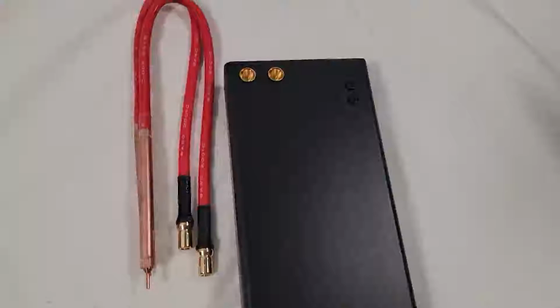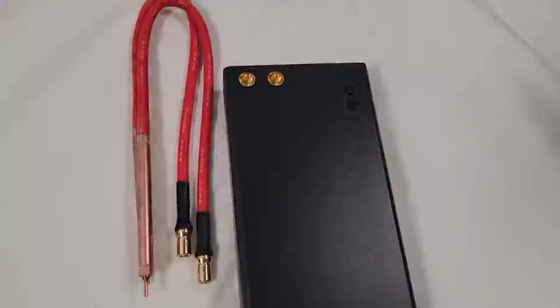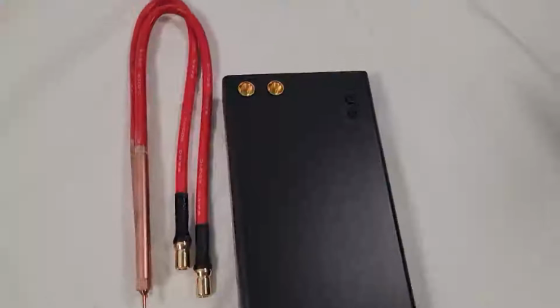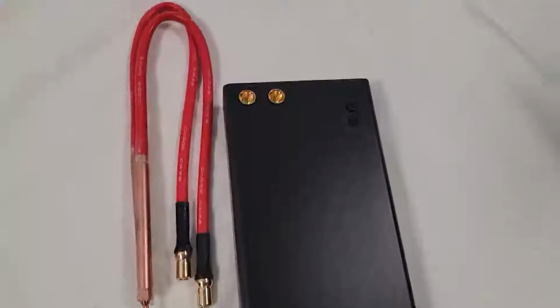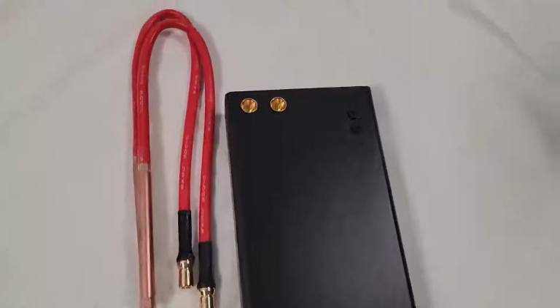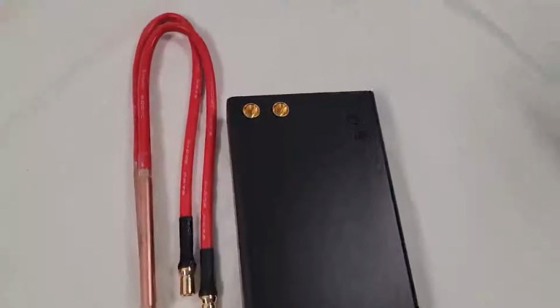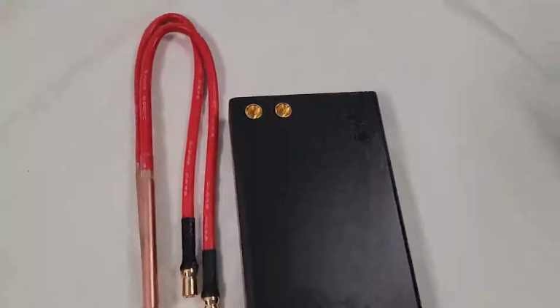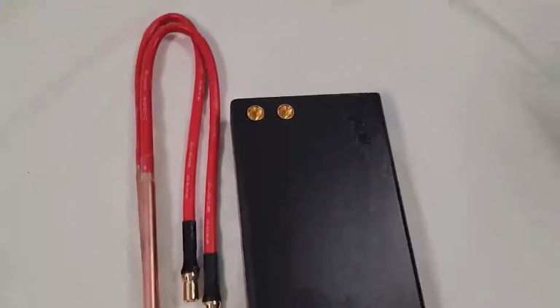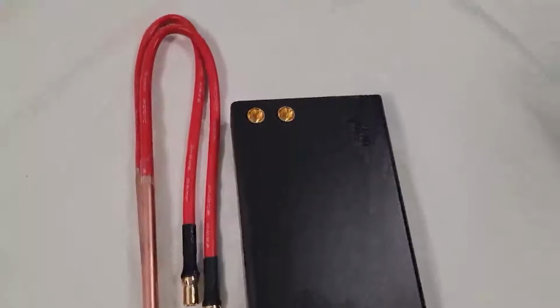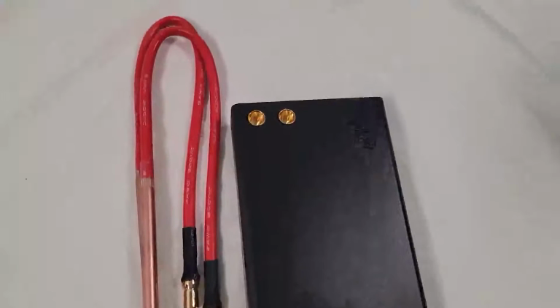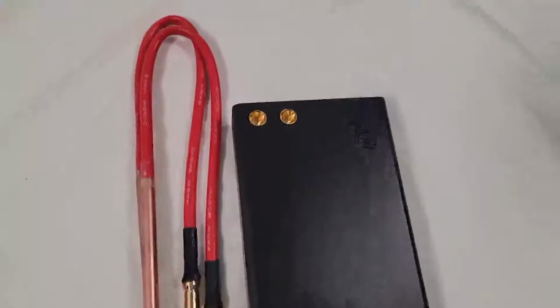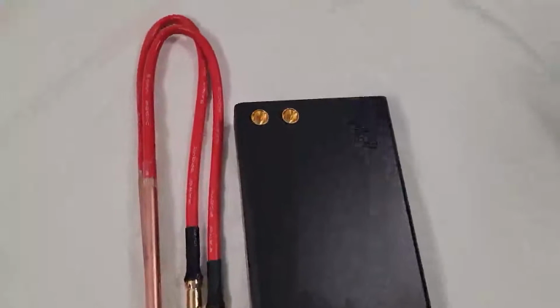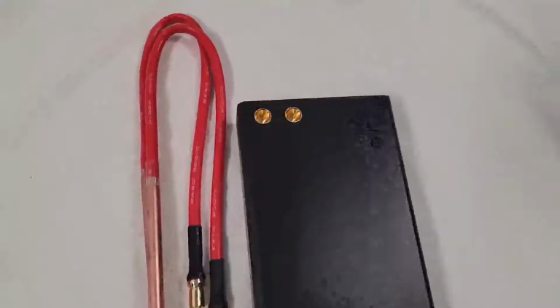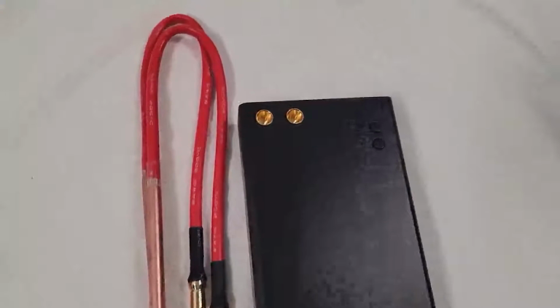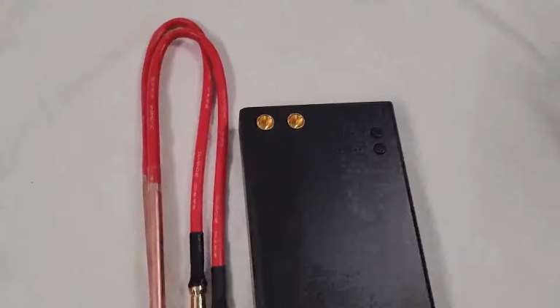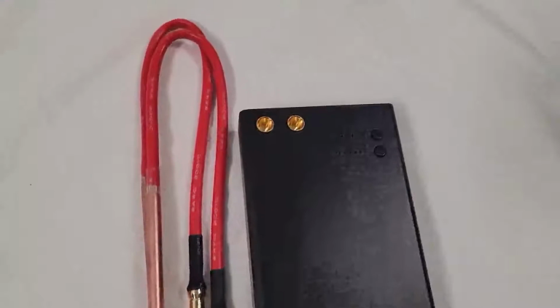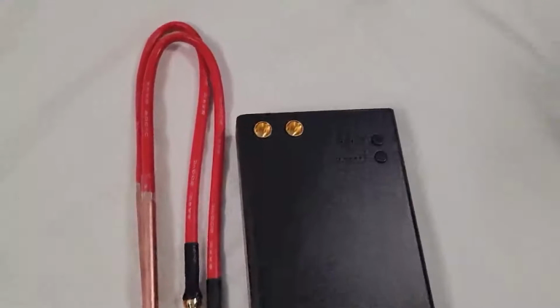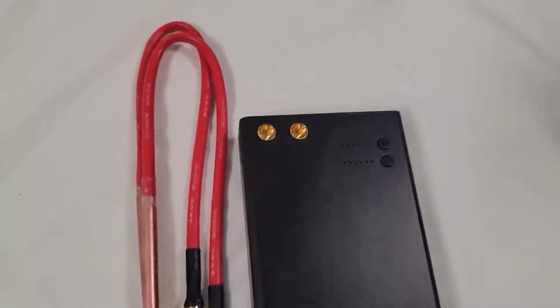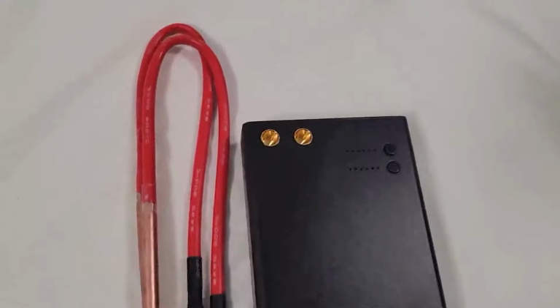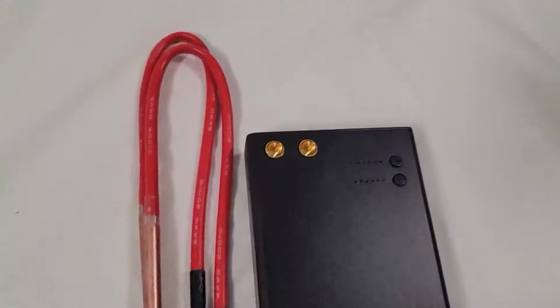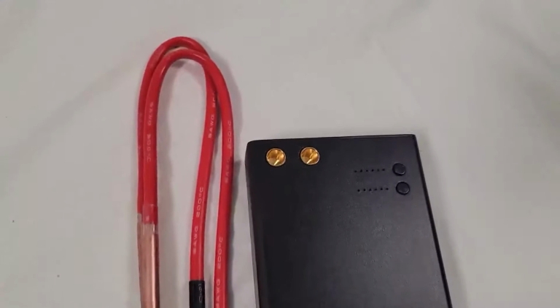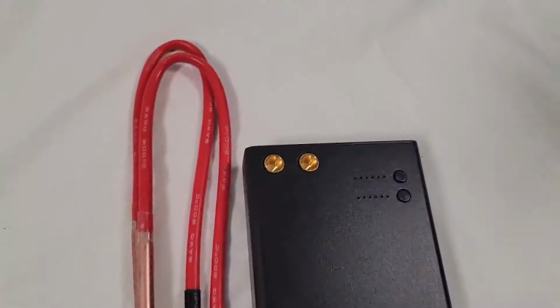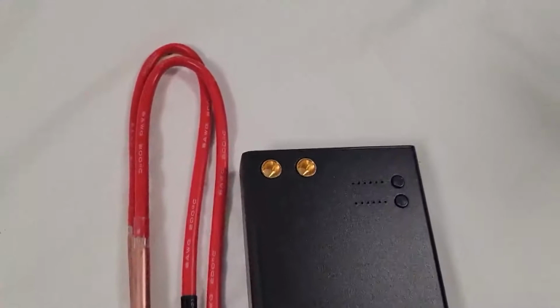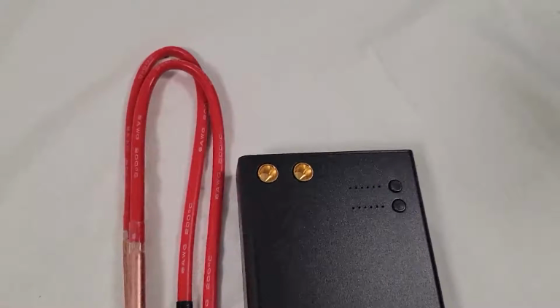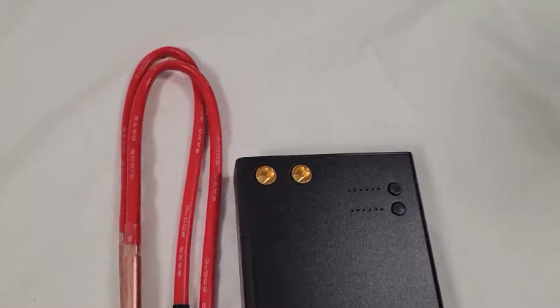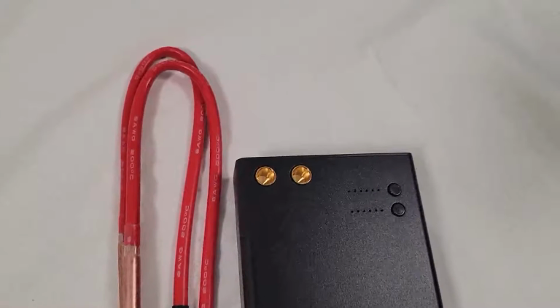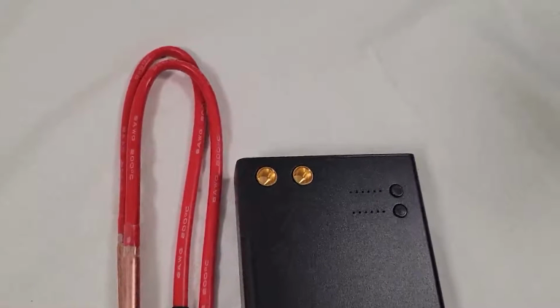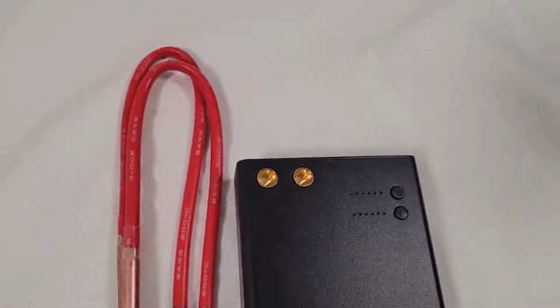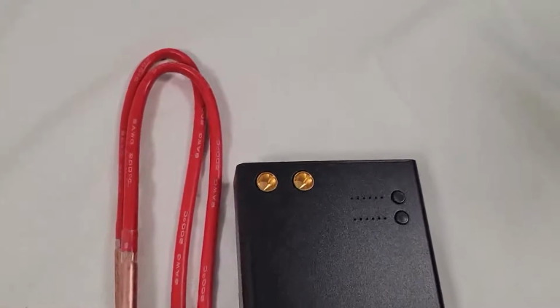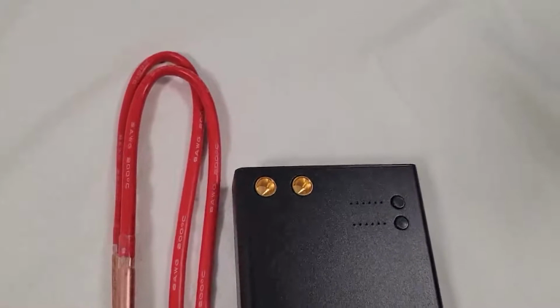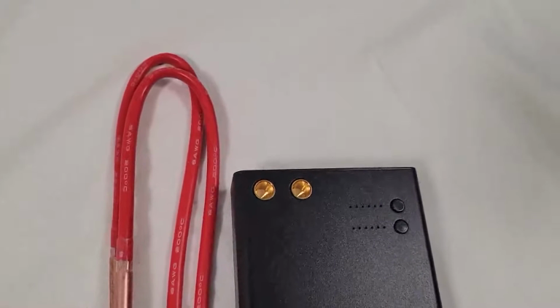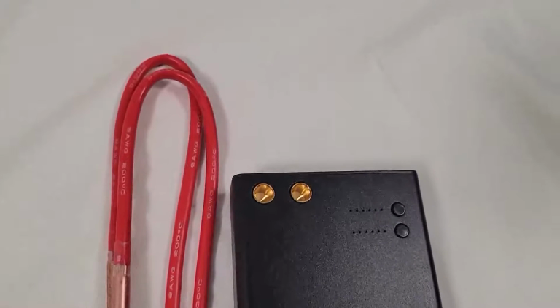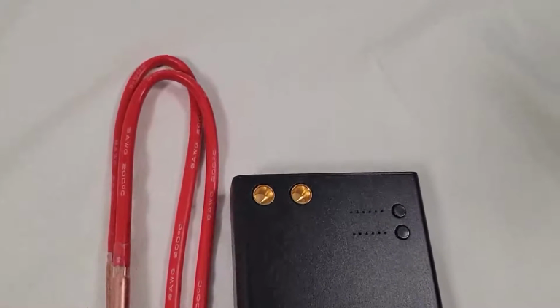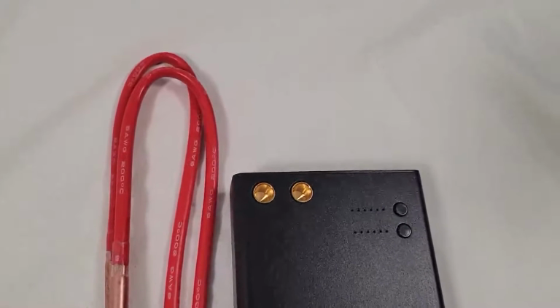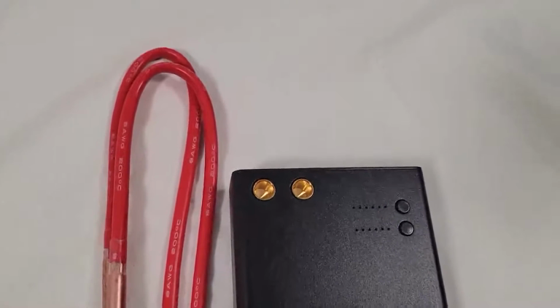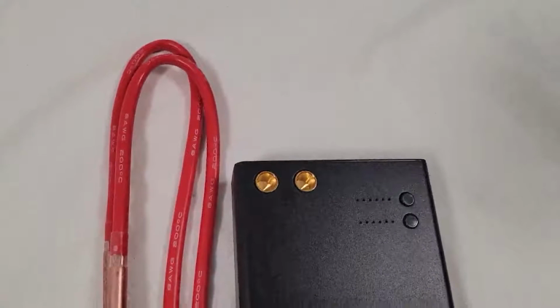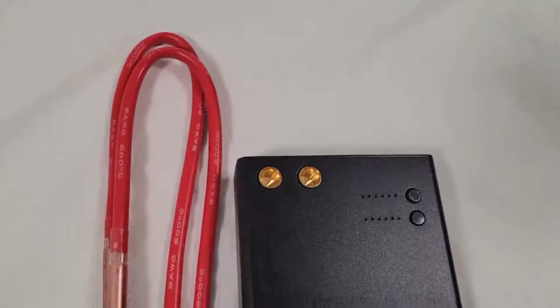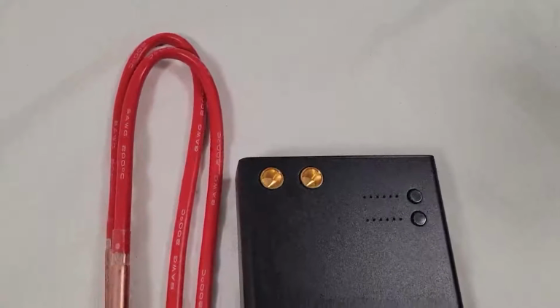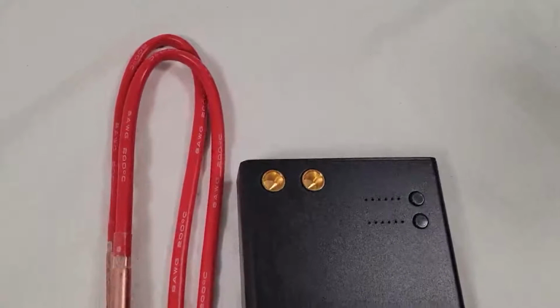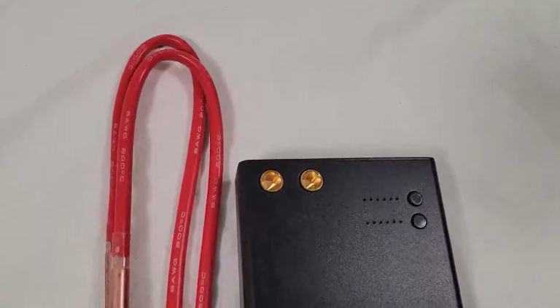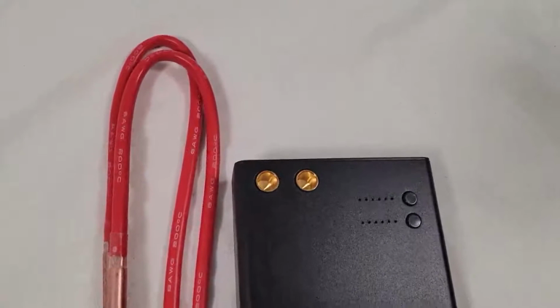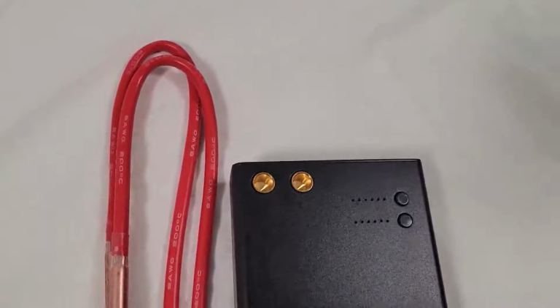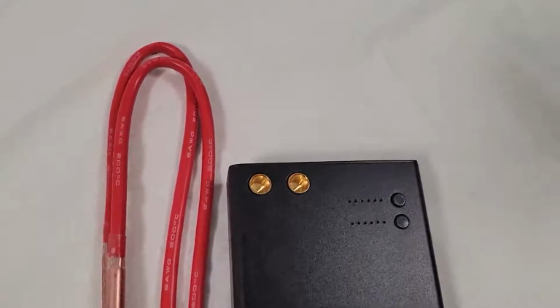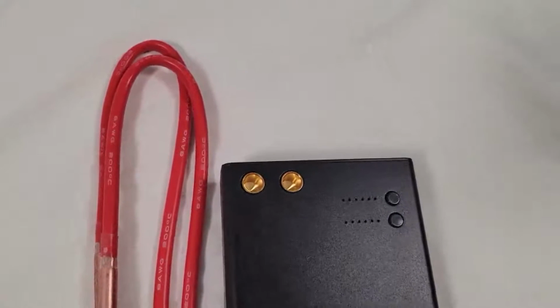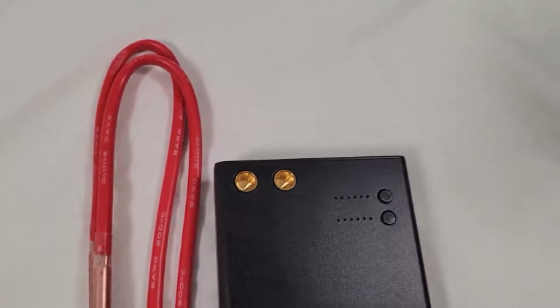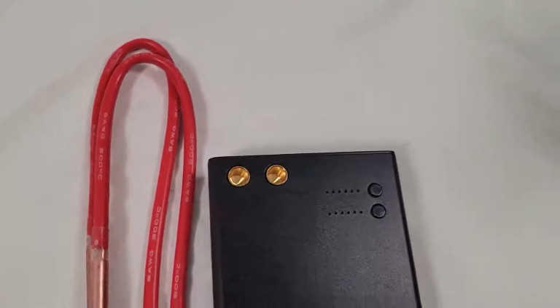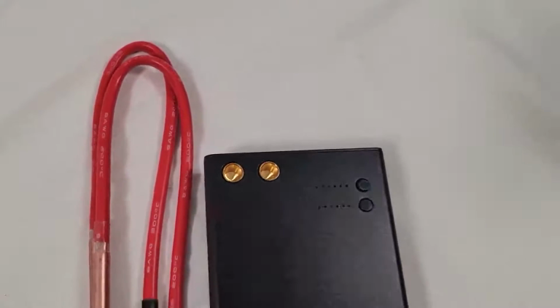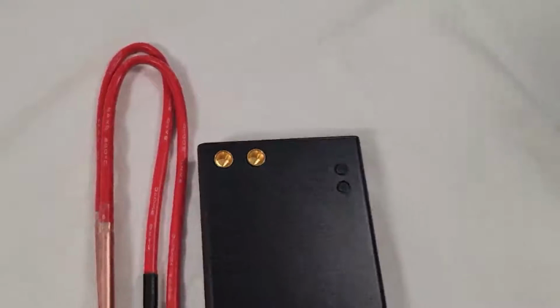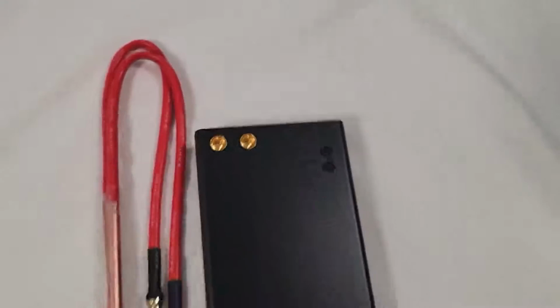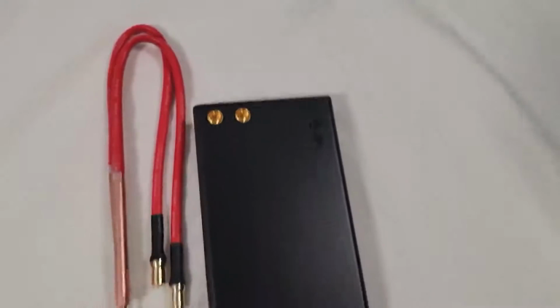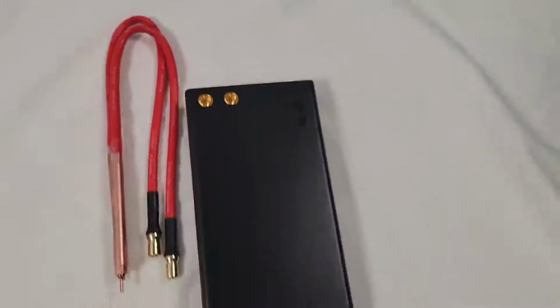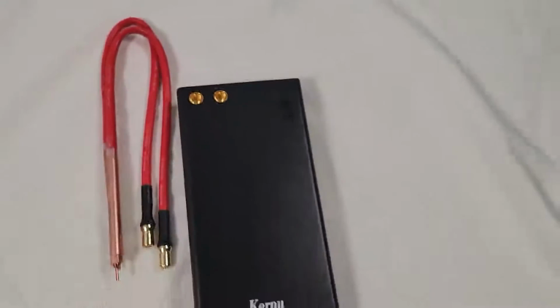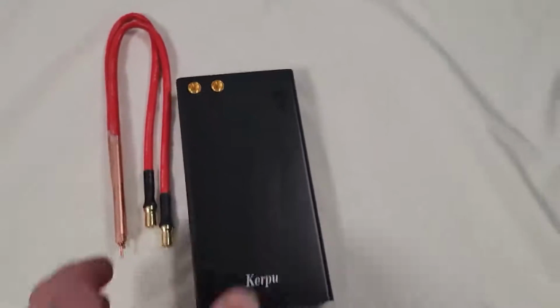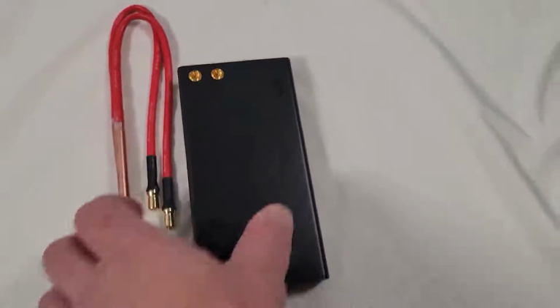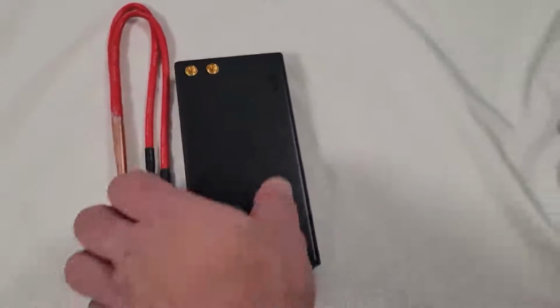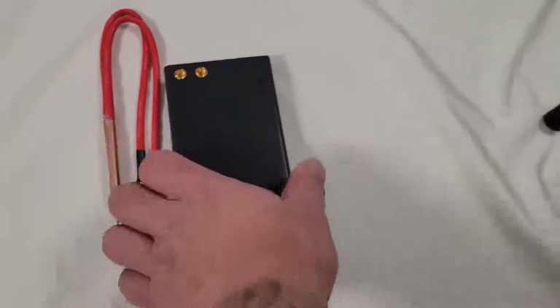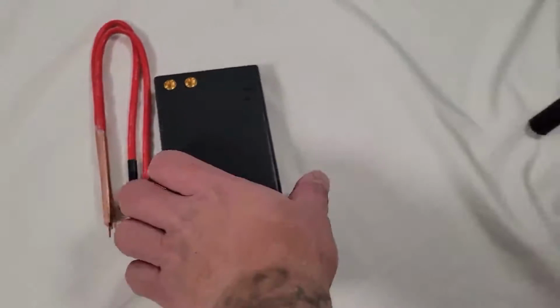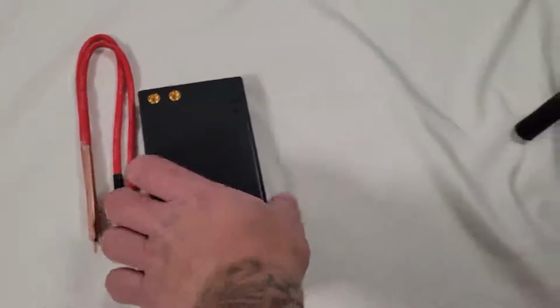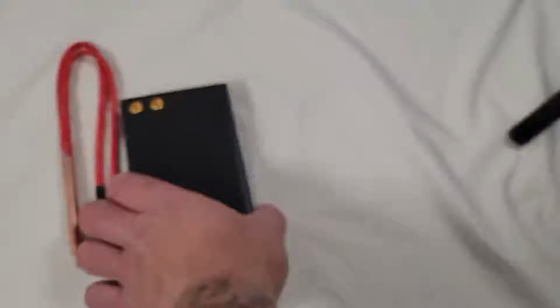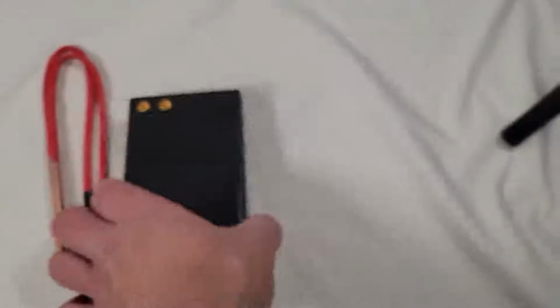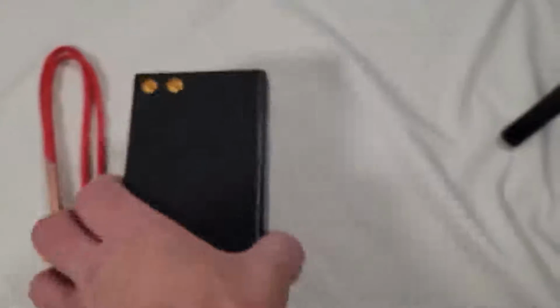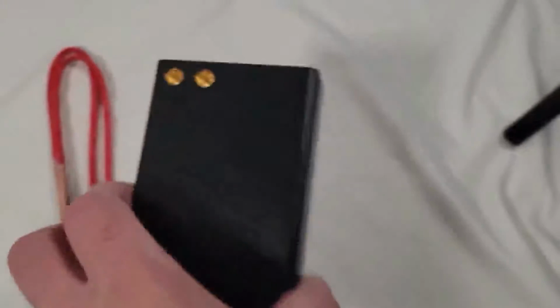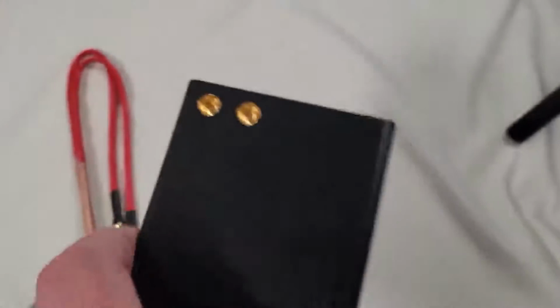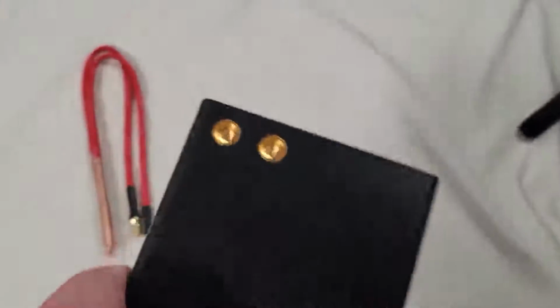What's up guys? It's a really nice little portable spot welder. This is perfect if you work on electronics, especially like little RC cars. It's really awesome.